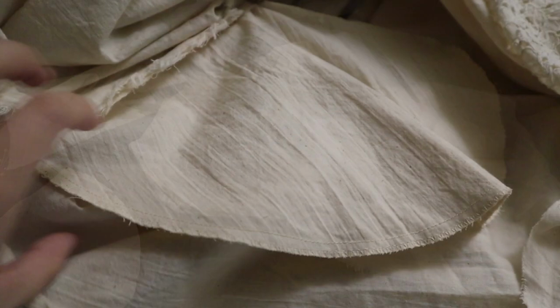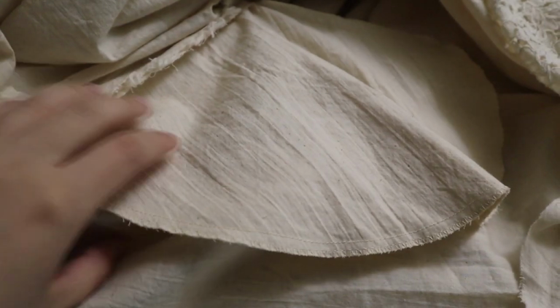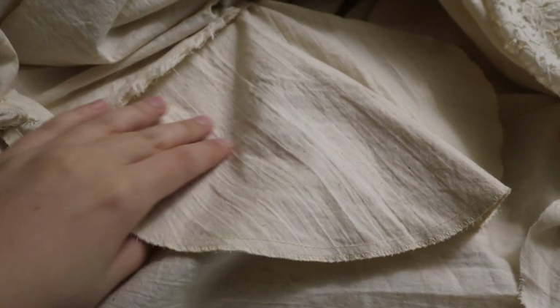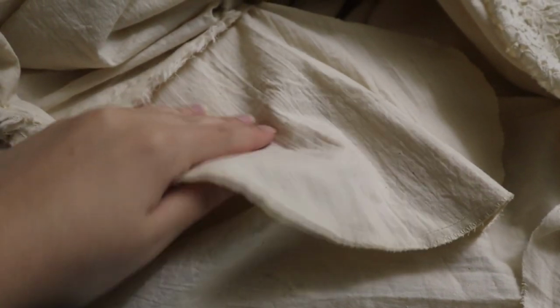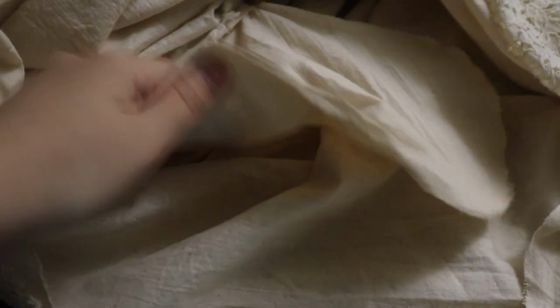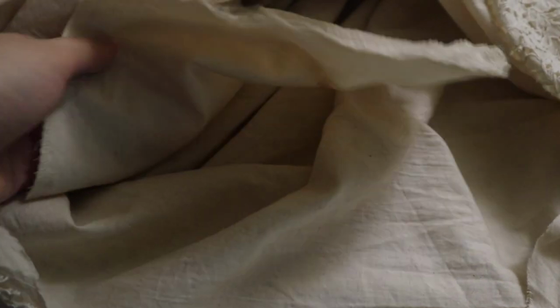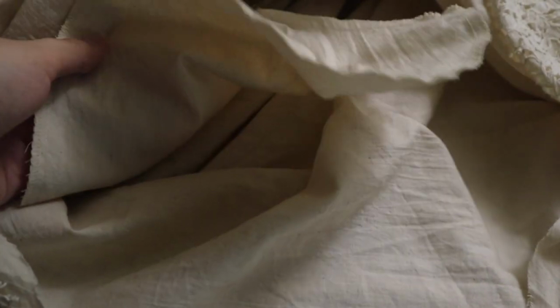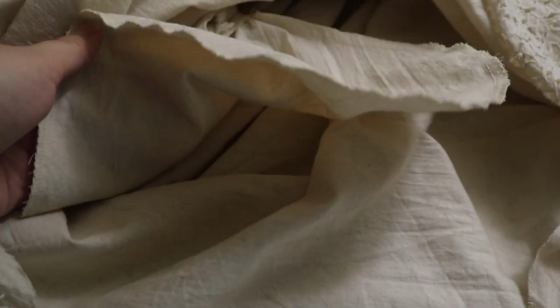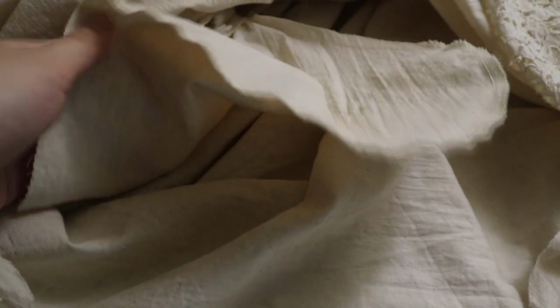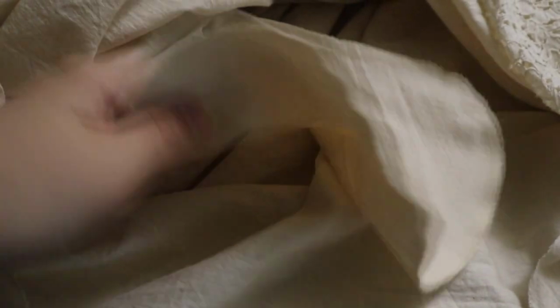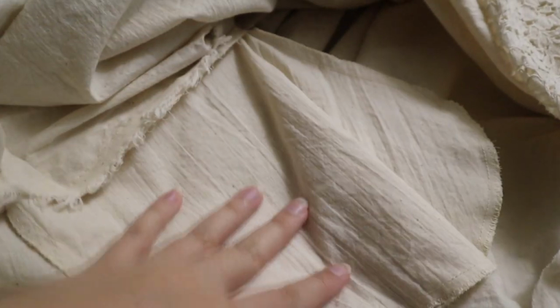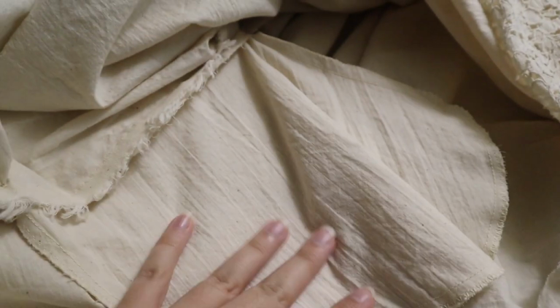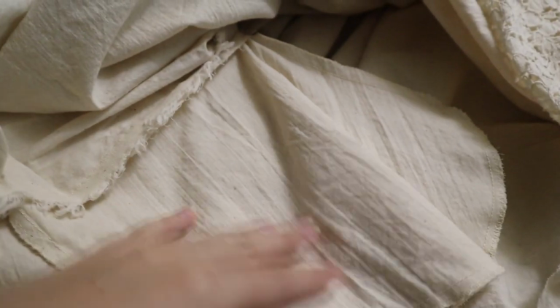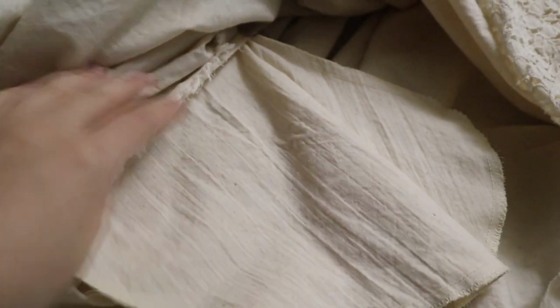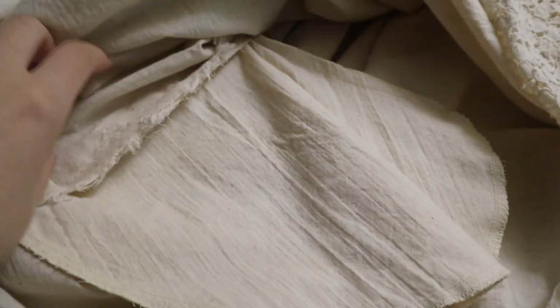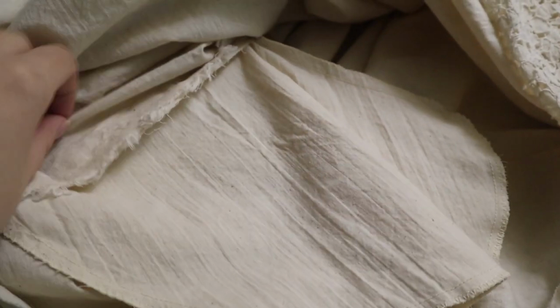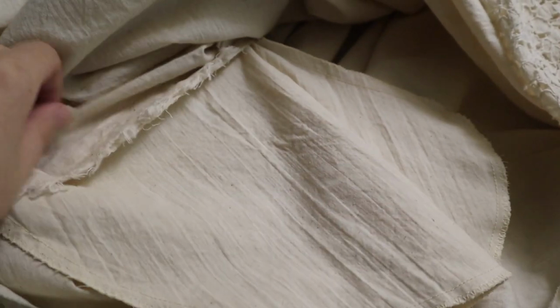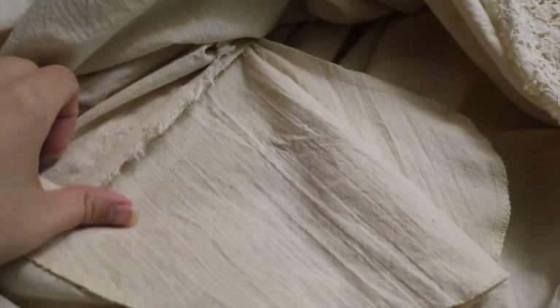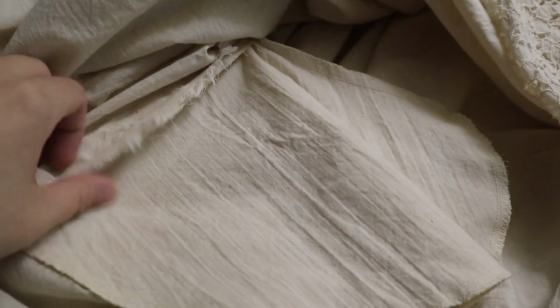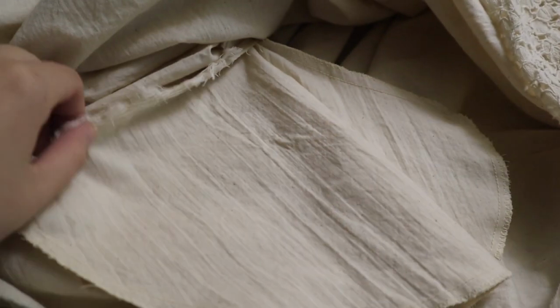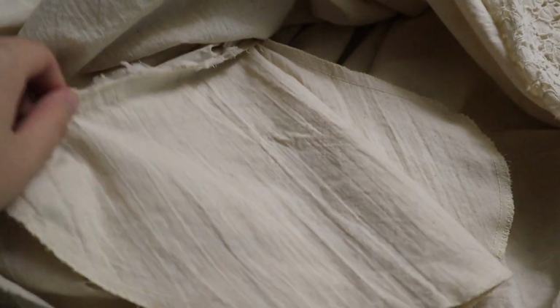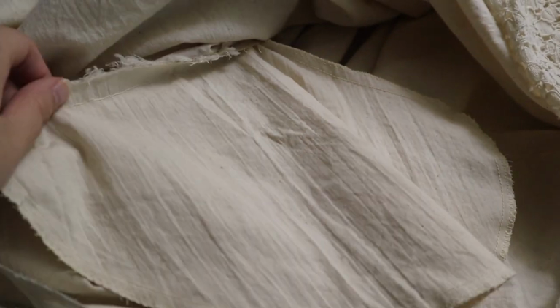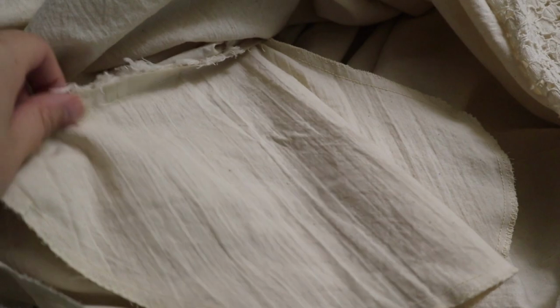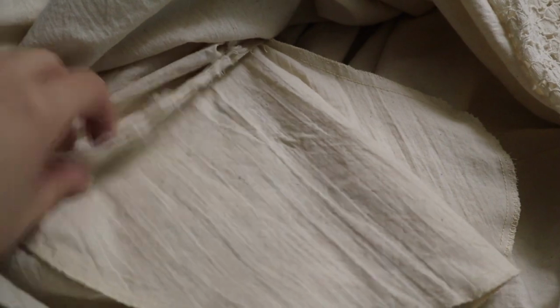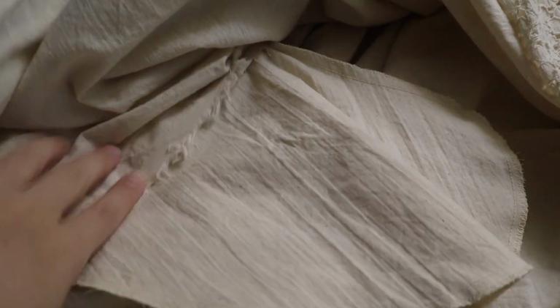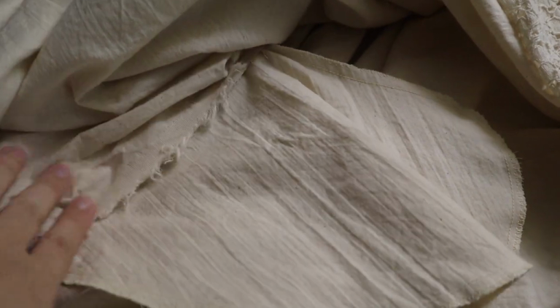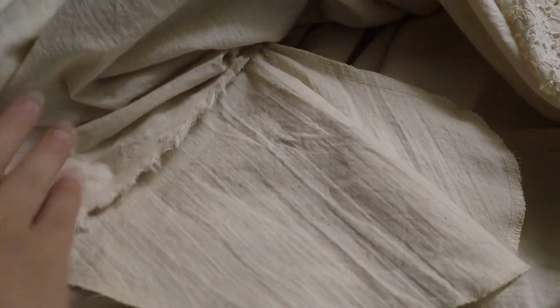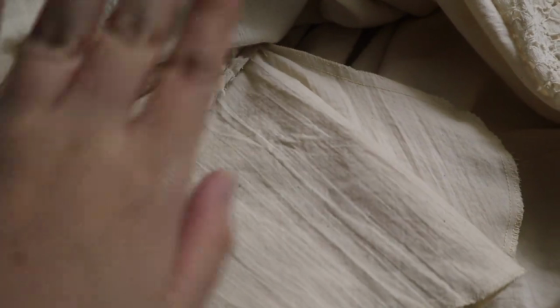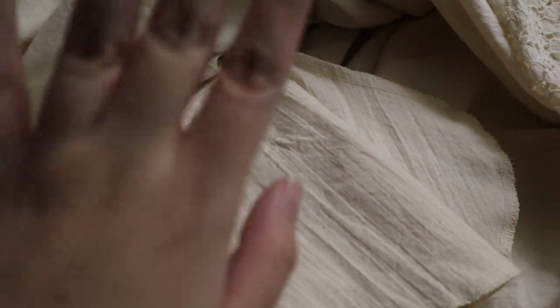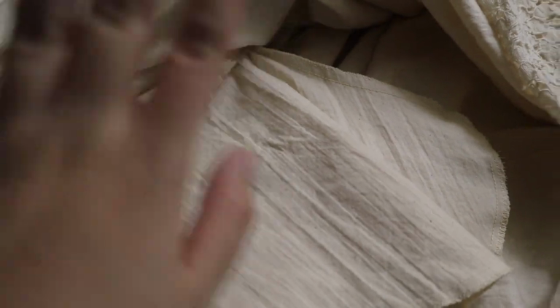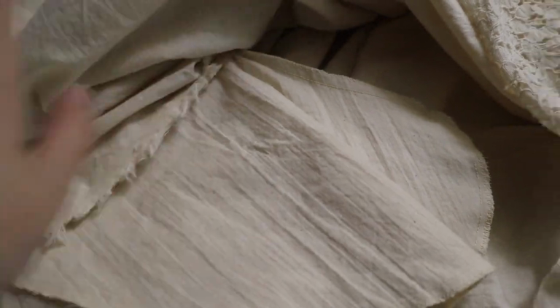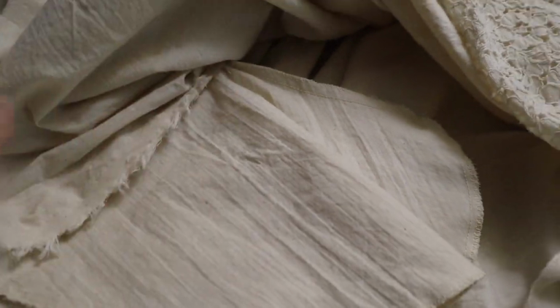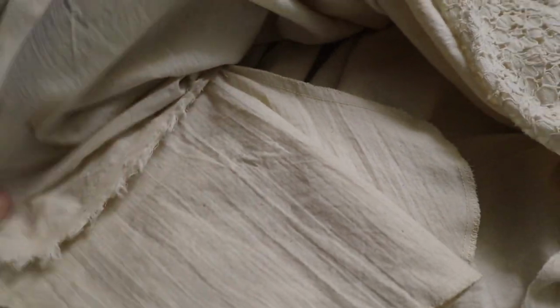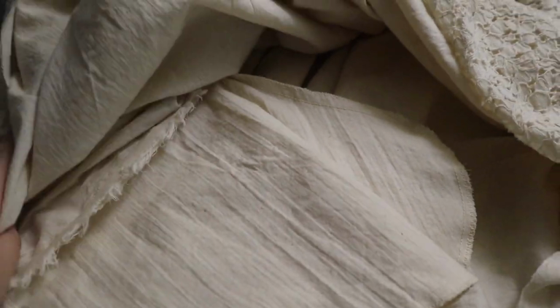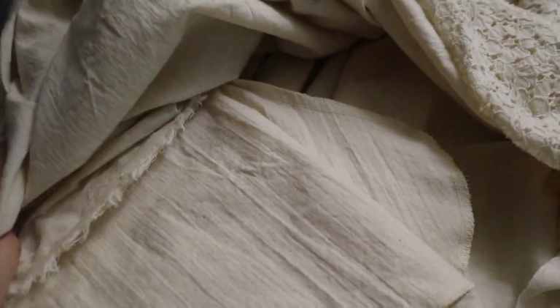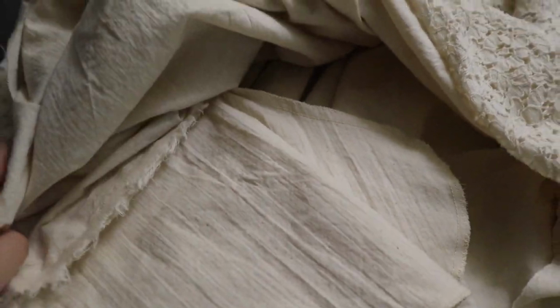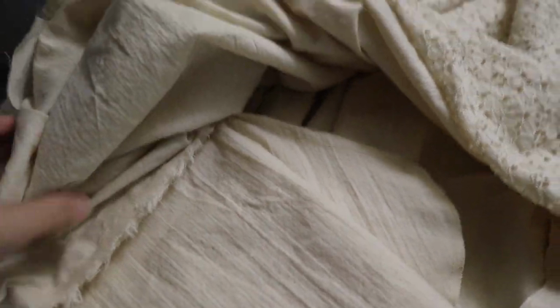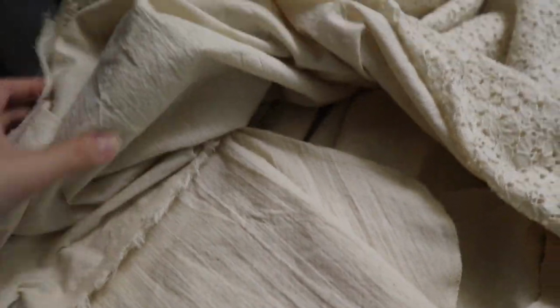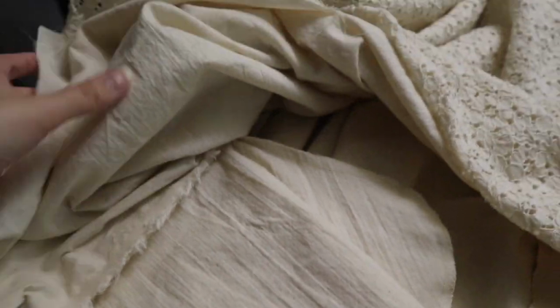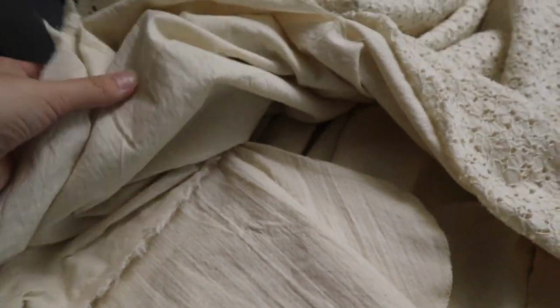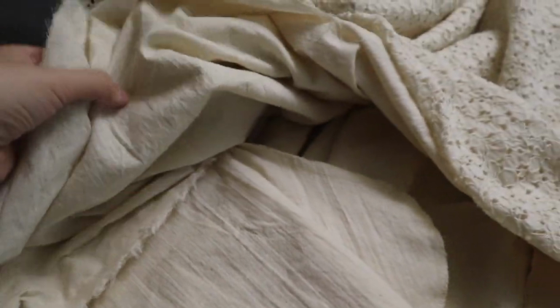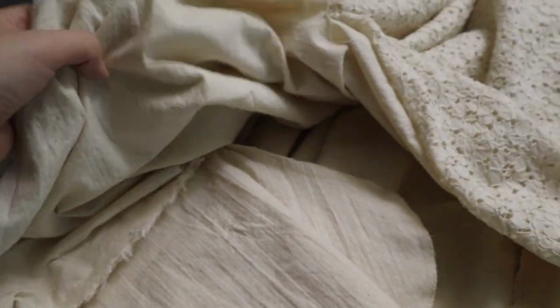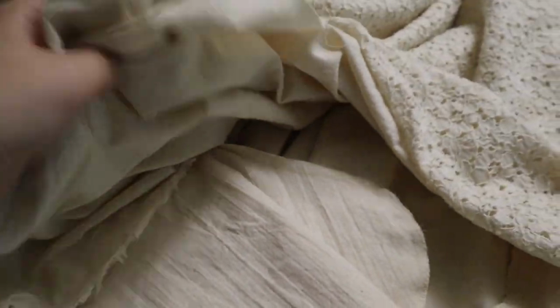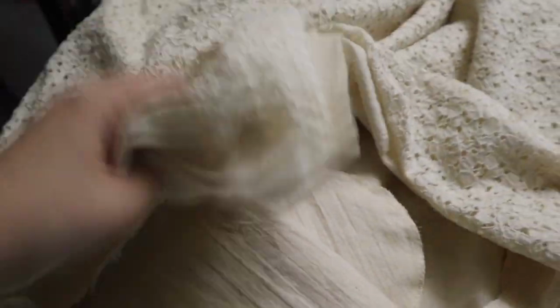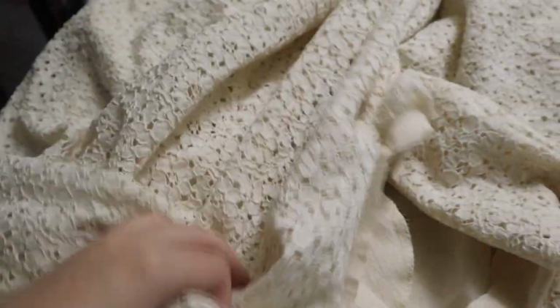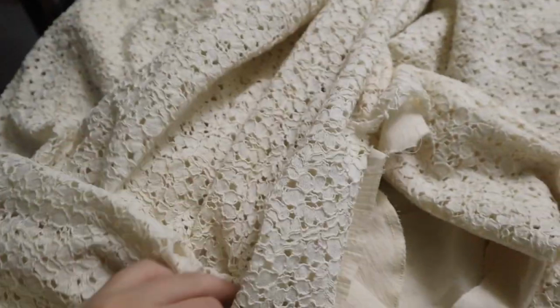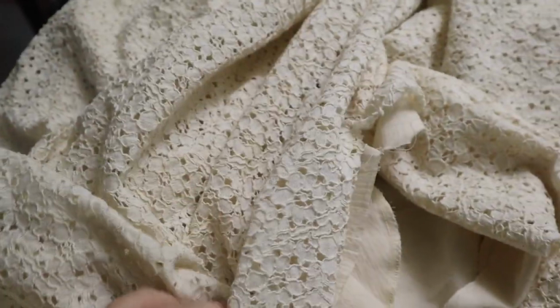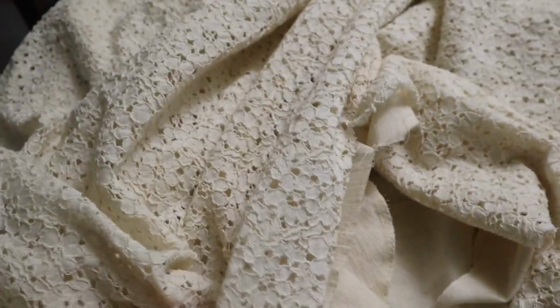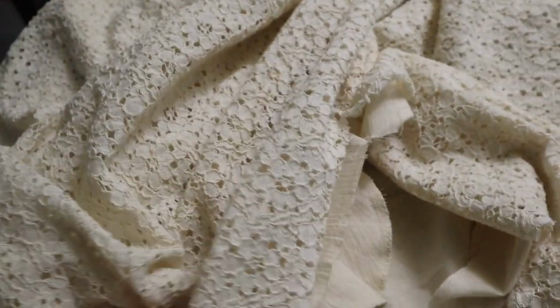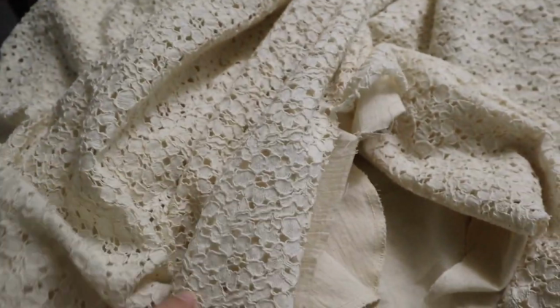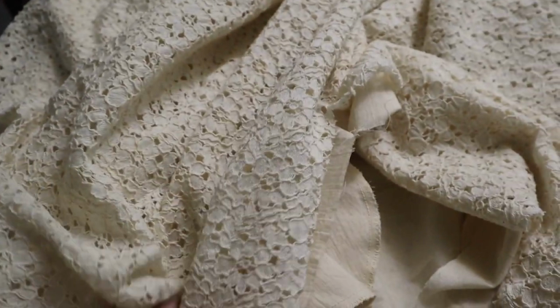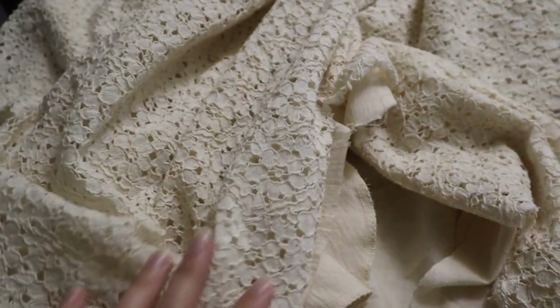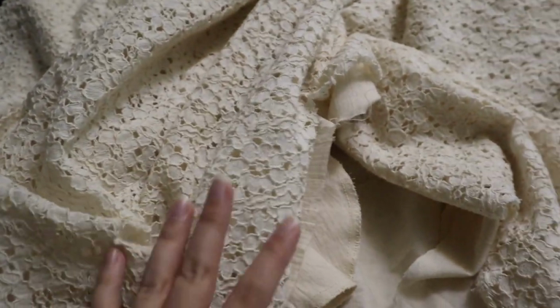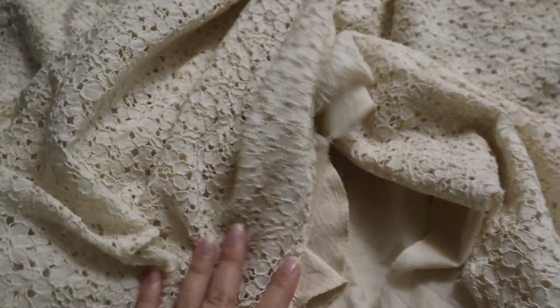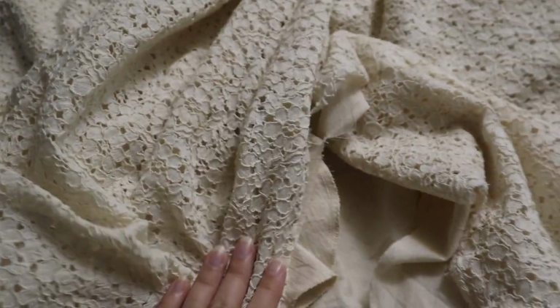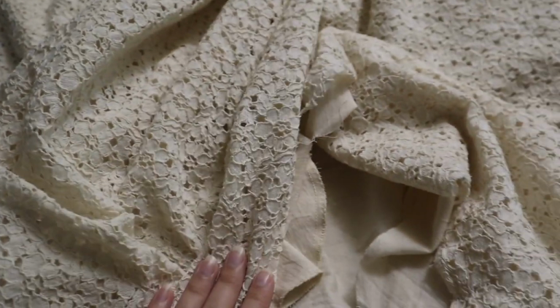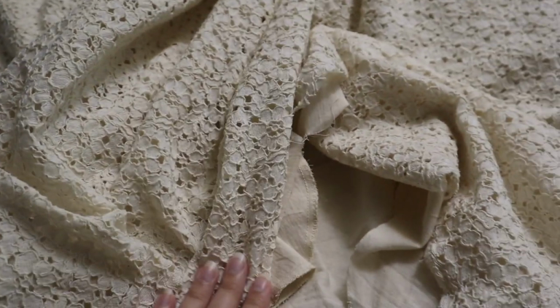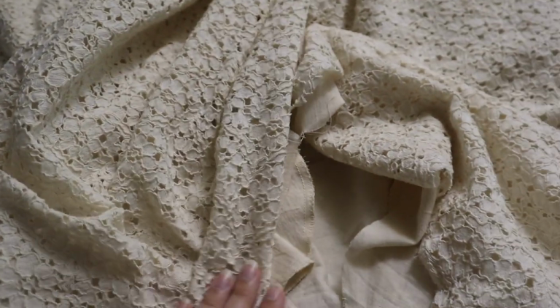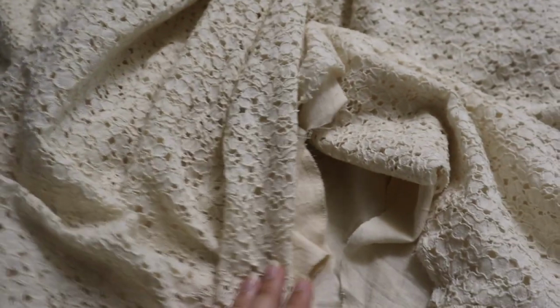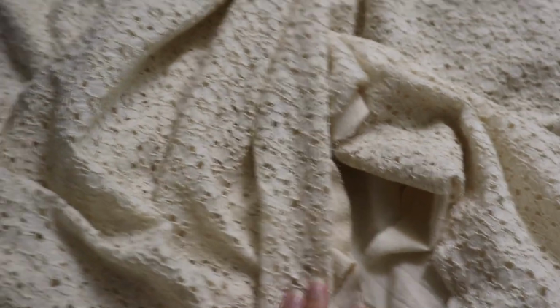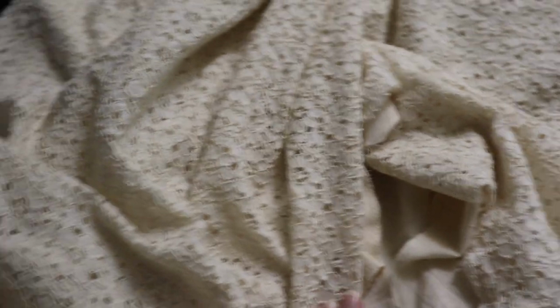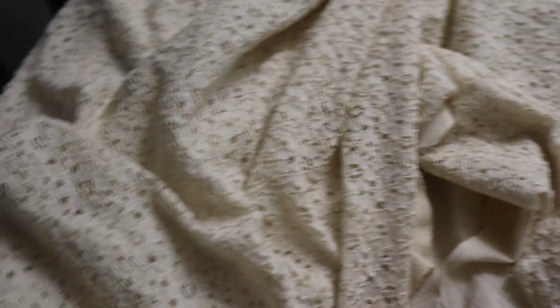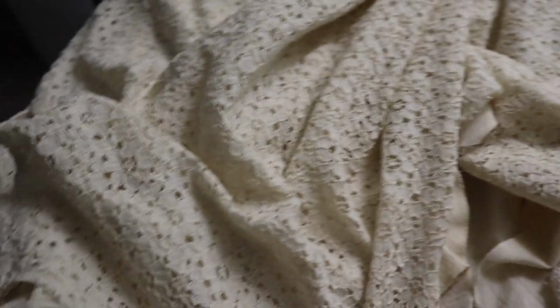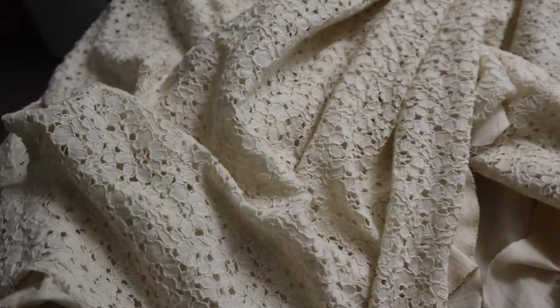Pockets are sewn into the lining, so now I get to officially attach the two layers together.